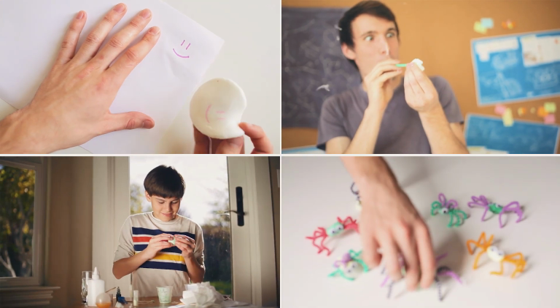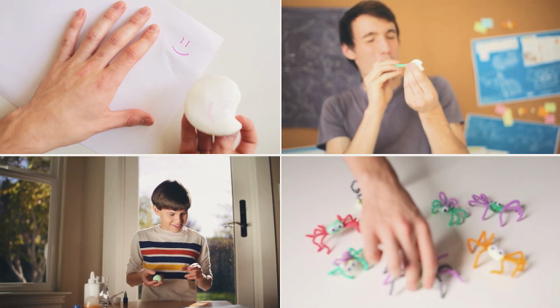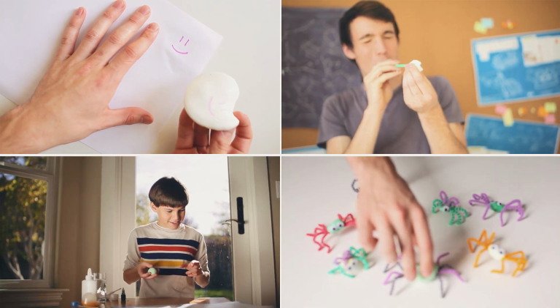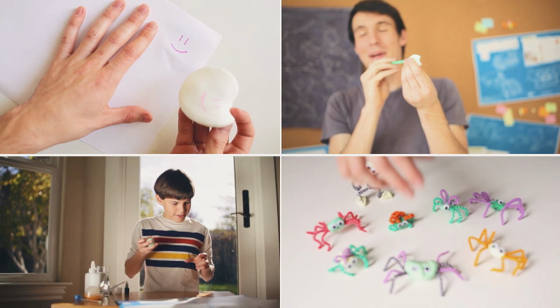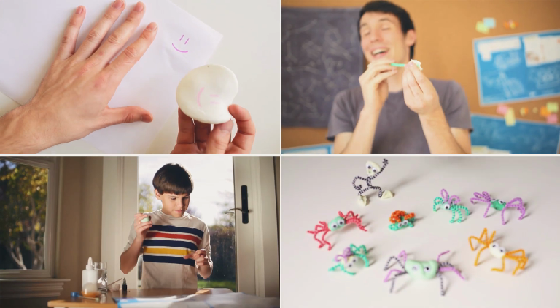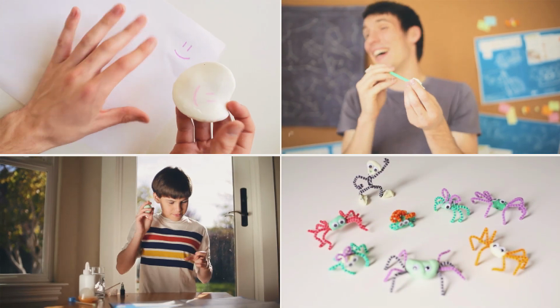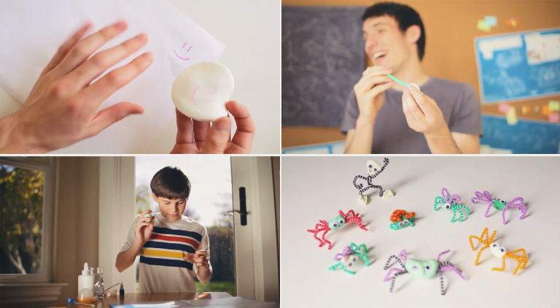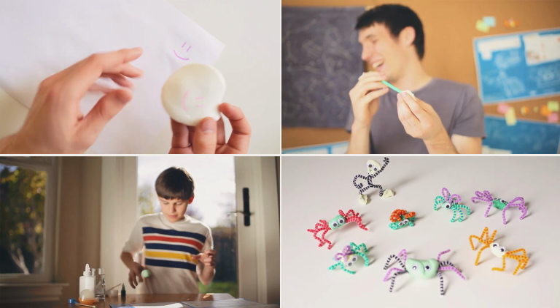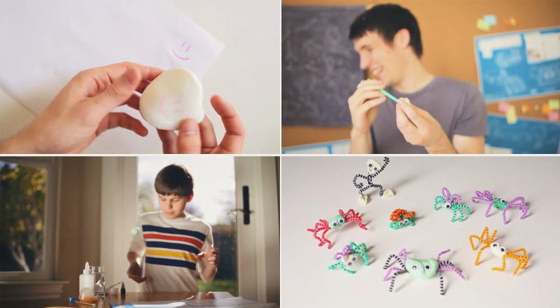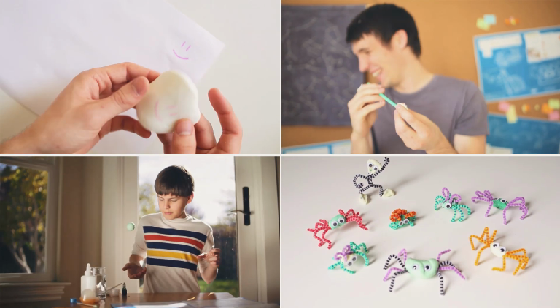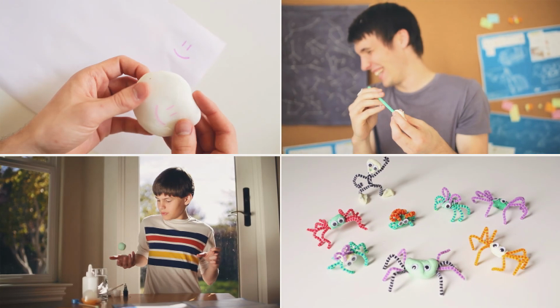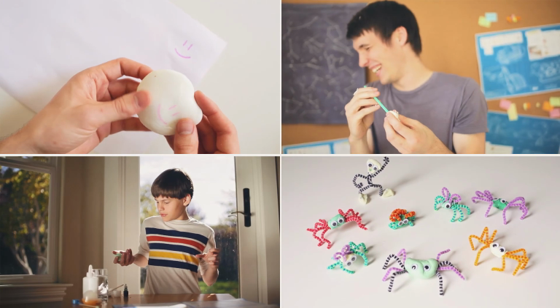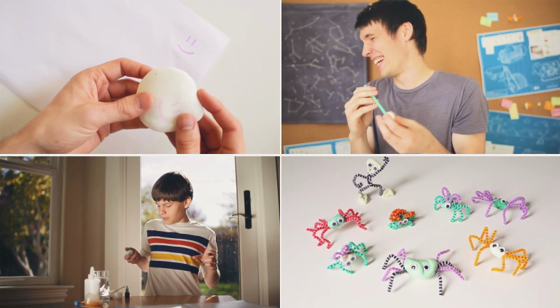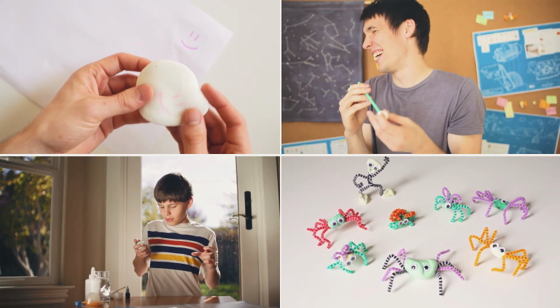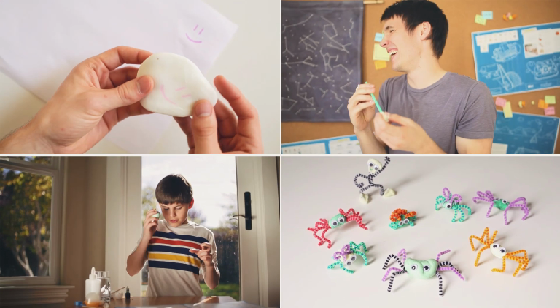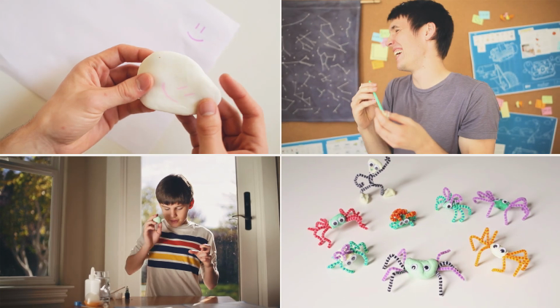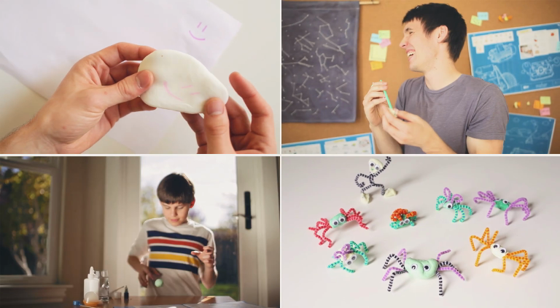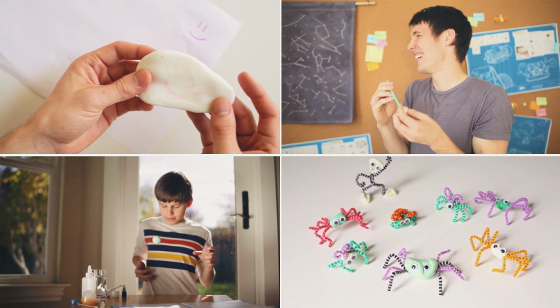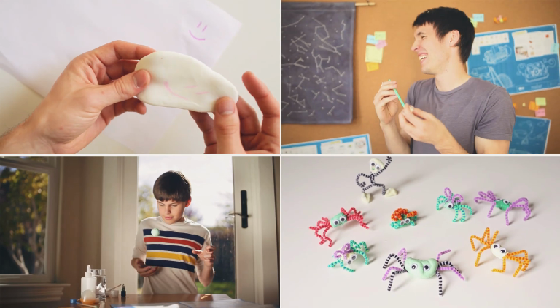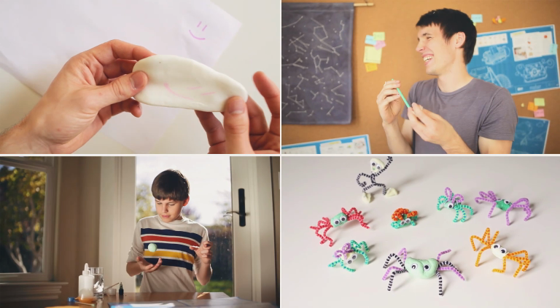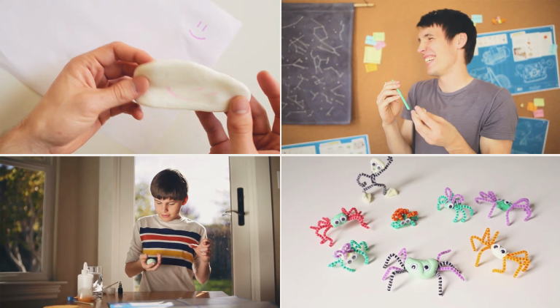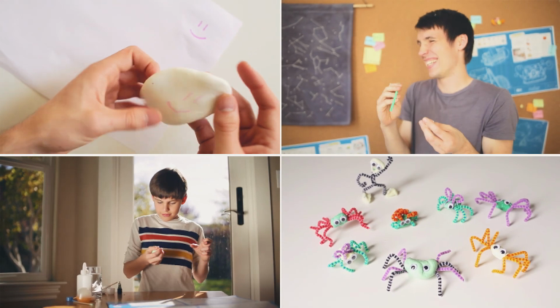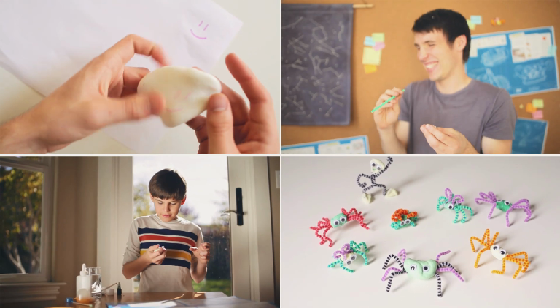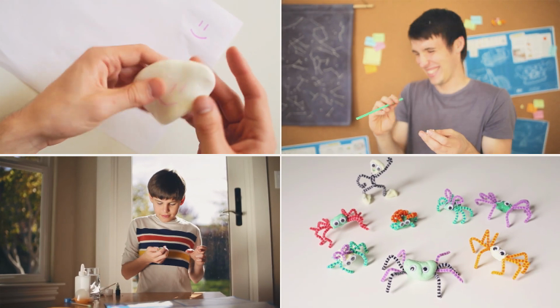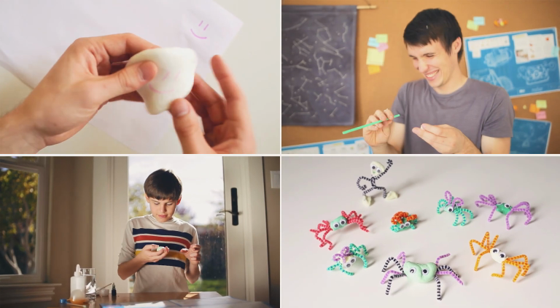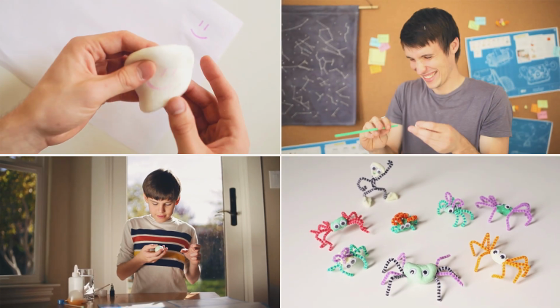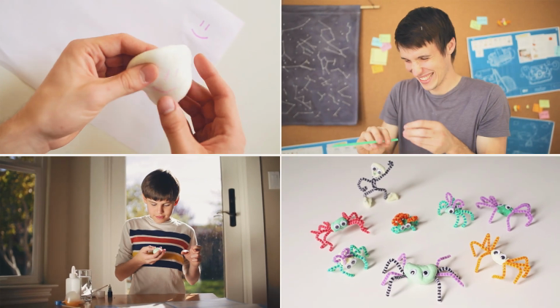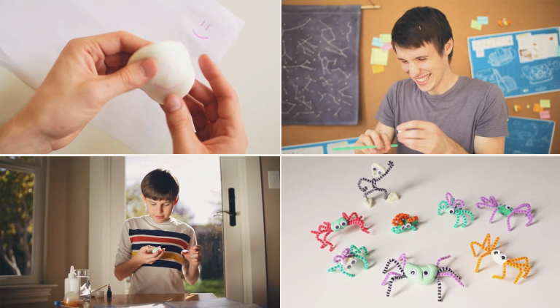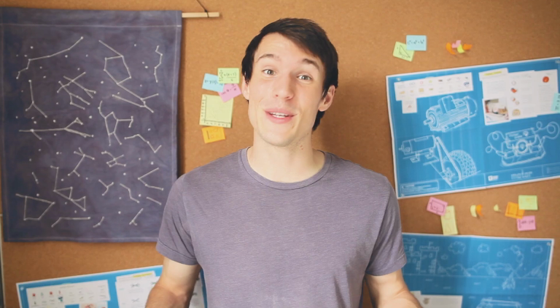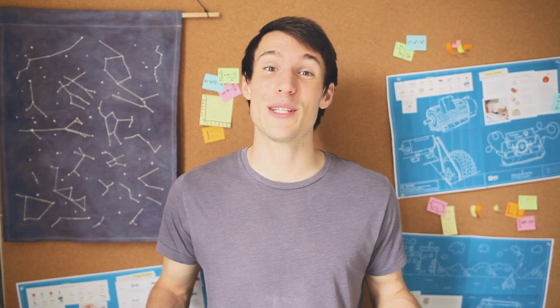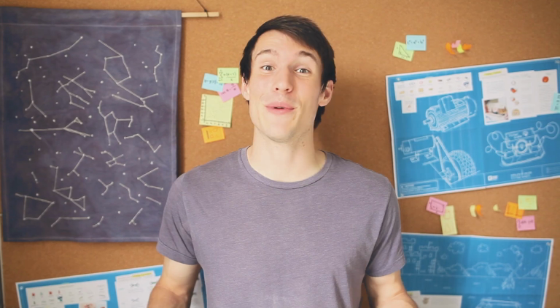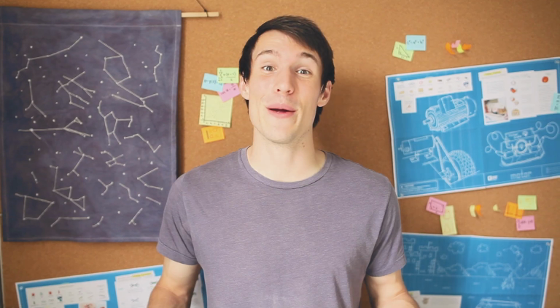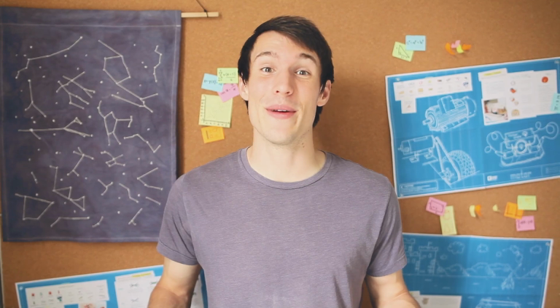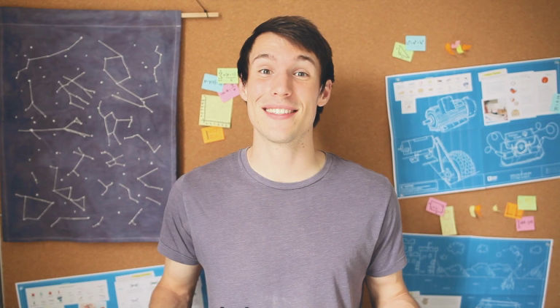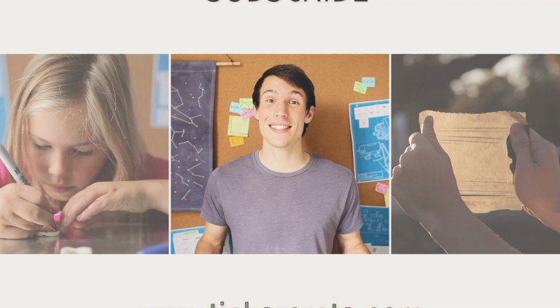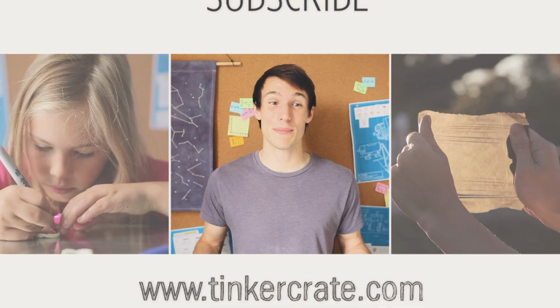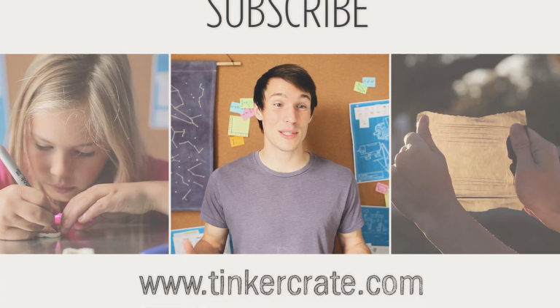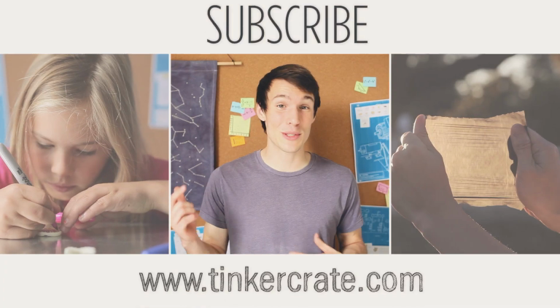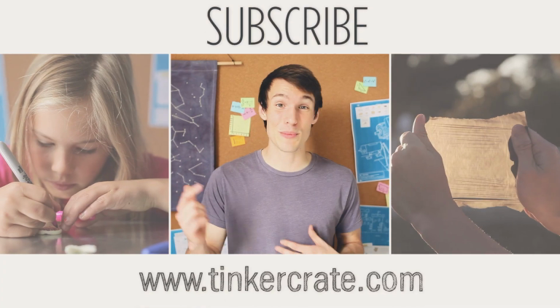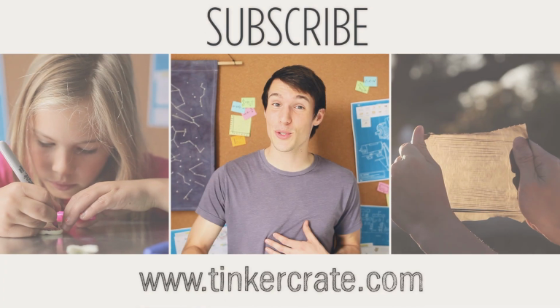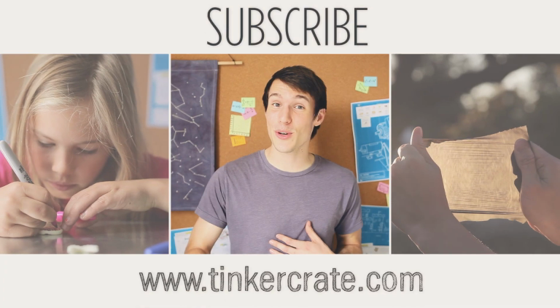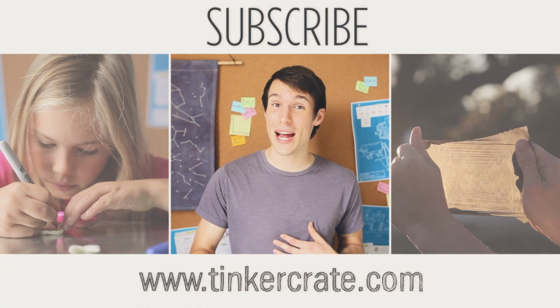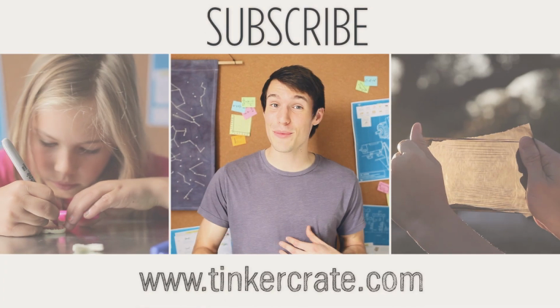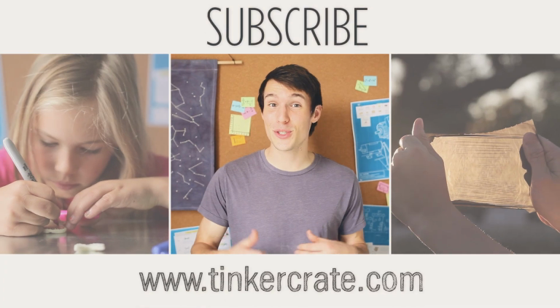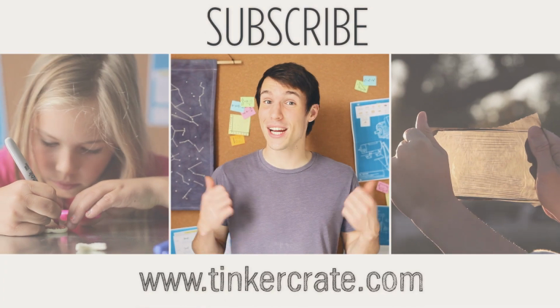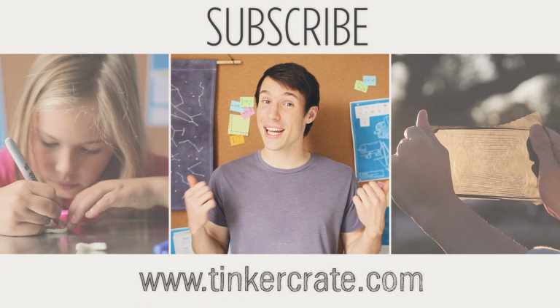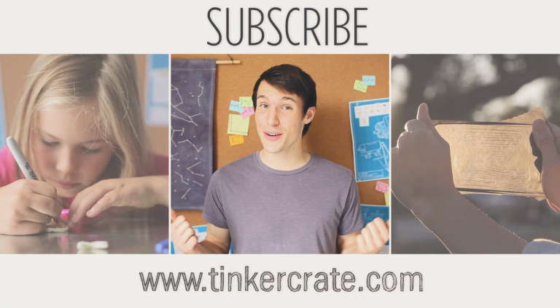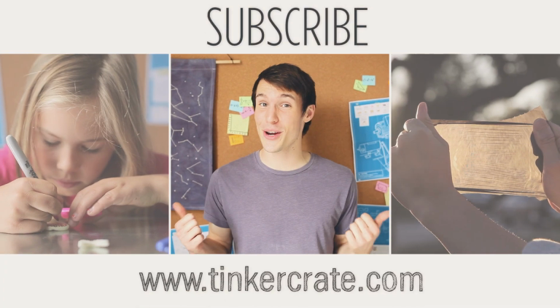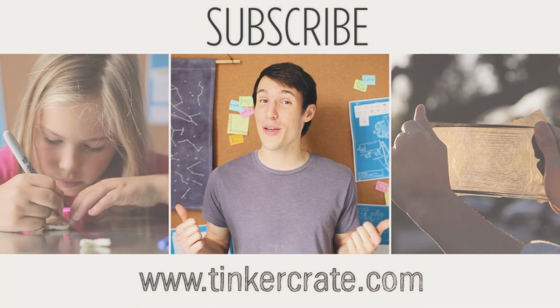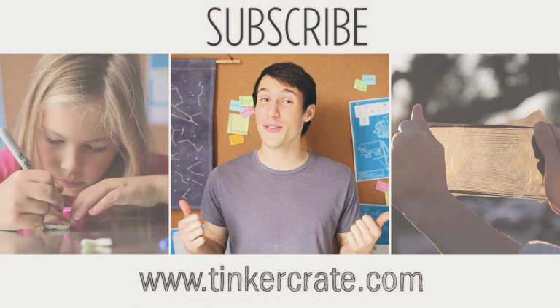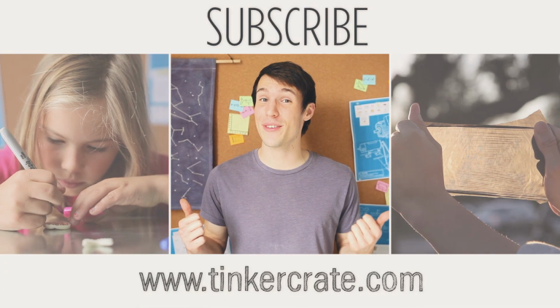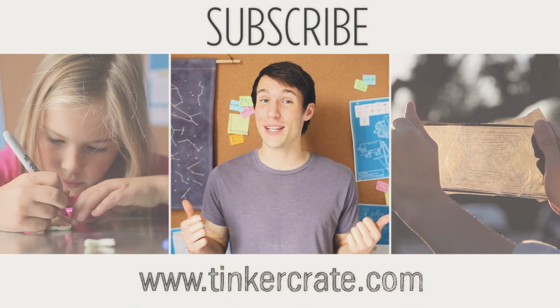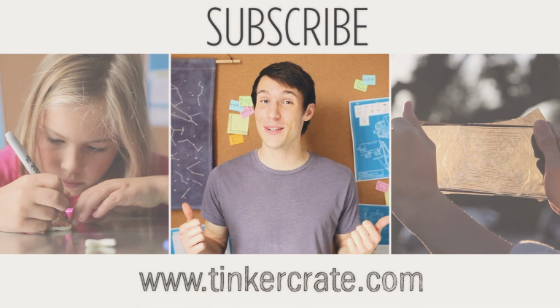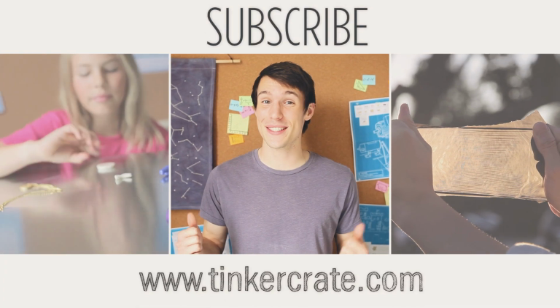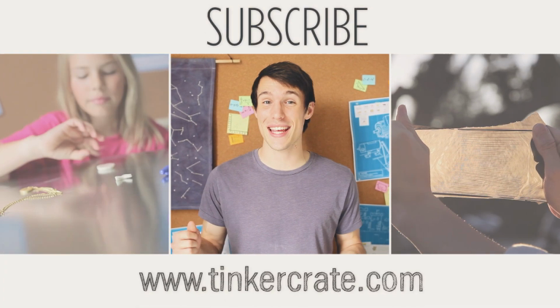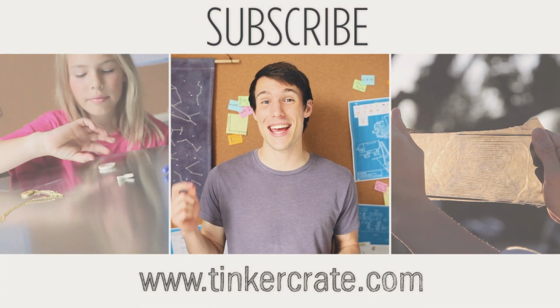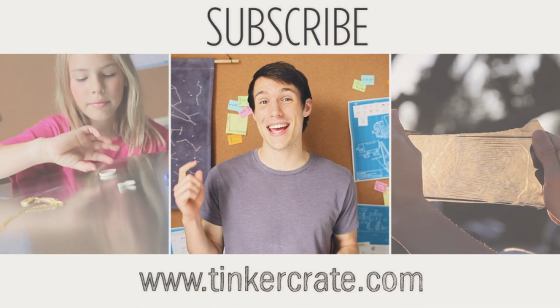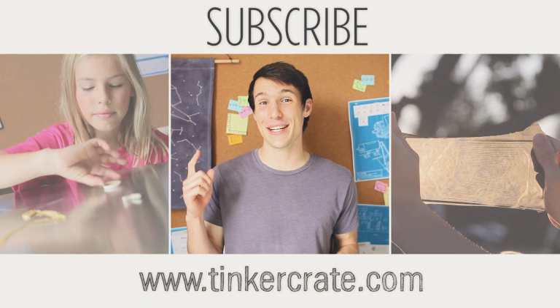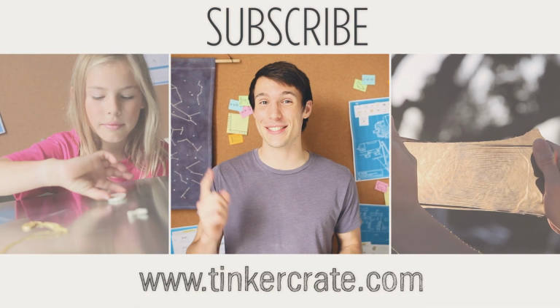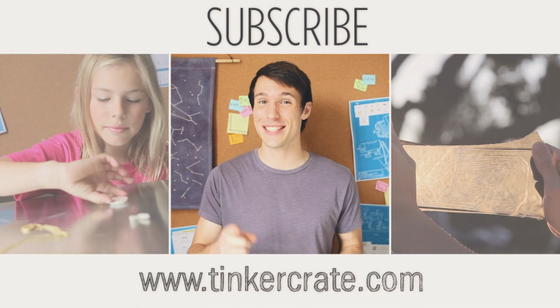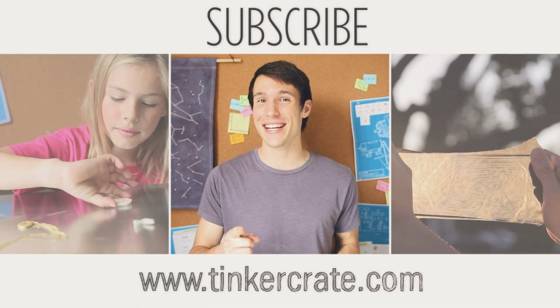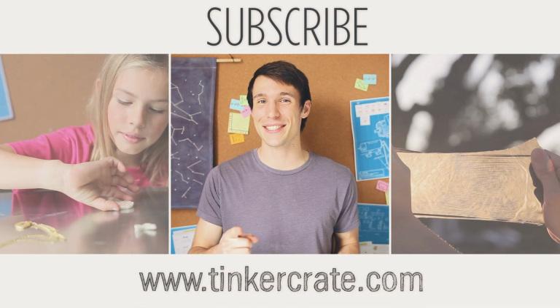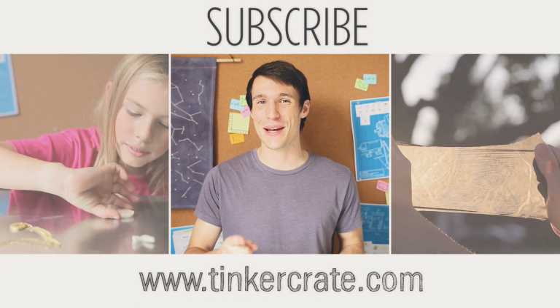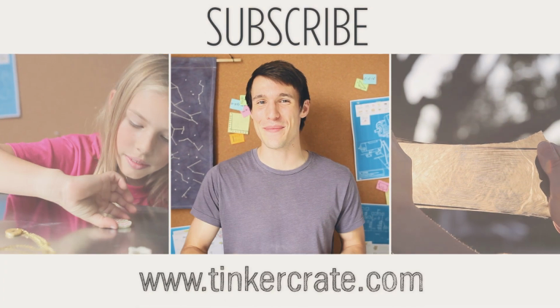Thanks for hanging out, guys. That was your slime kit — we did a lot of awesome experiments. Please subscribe, check out our other videos, and I'll see you next time.